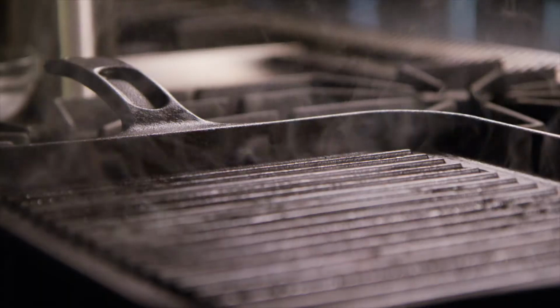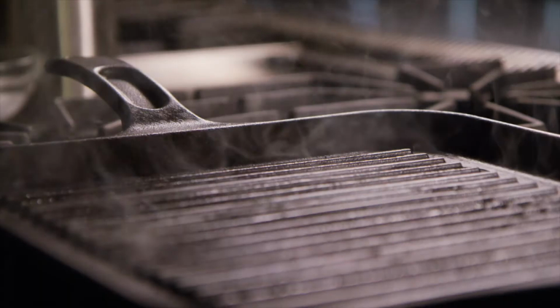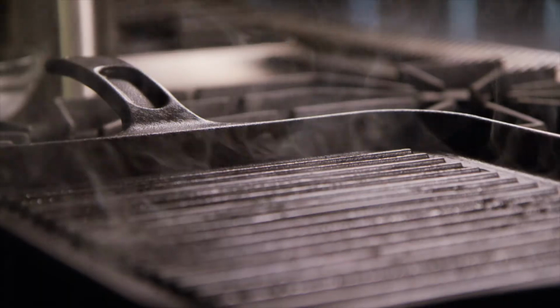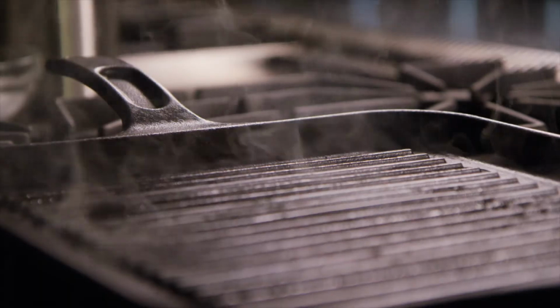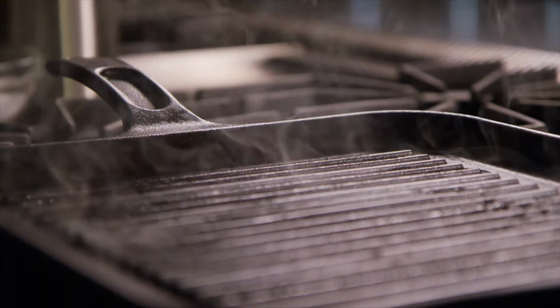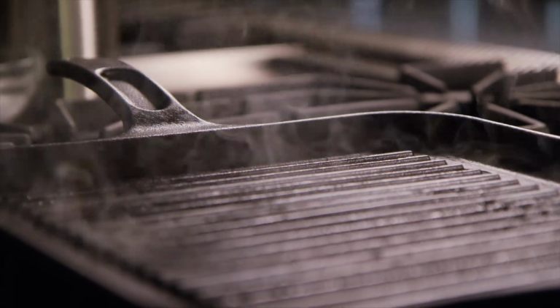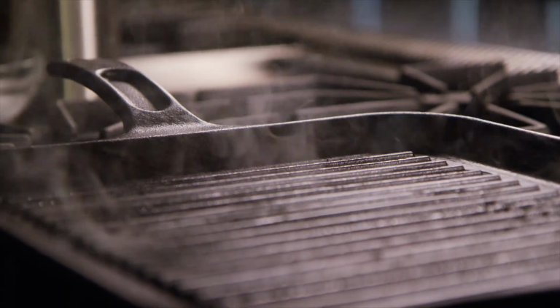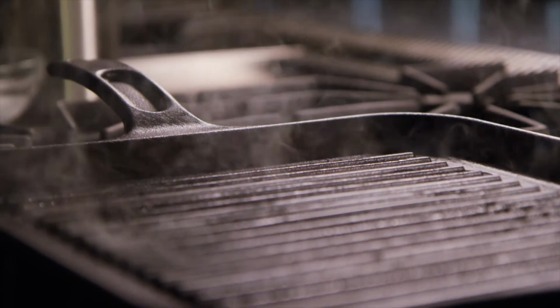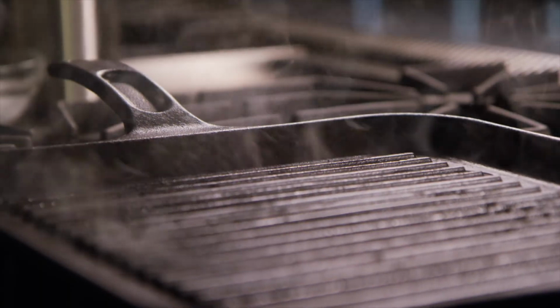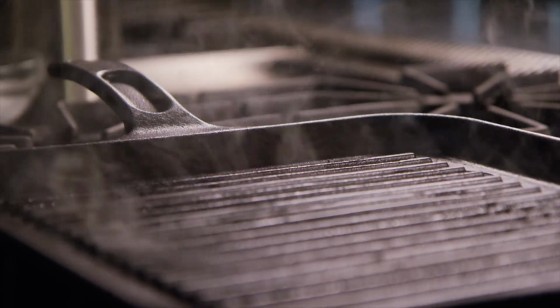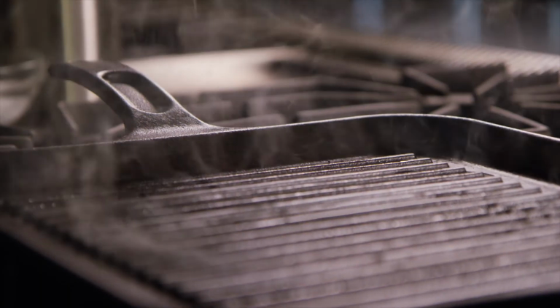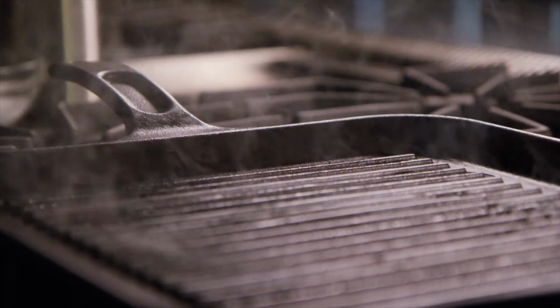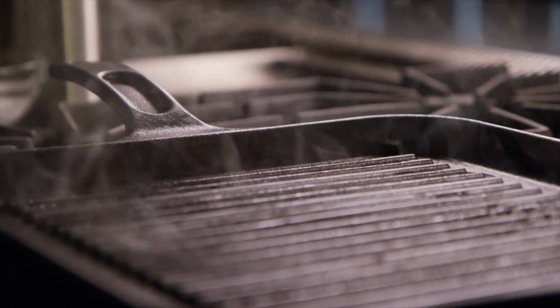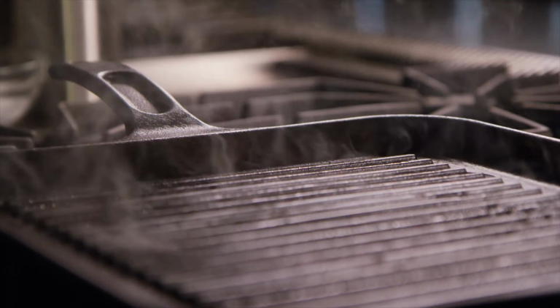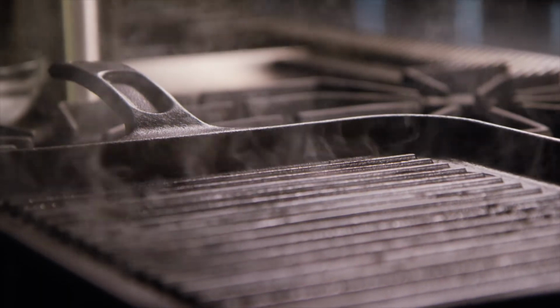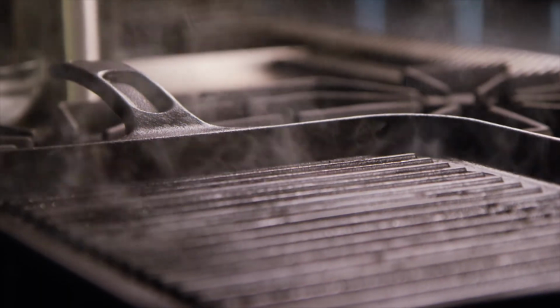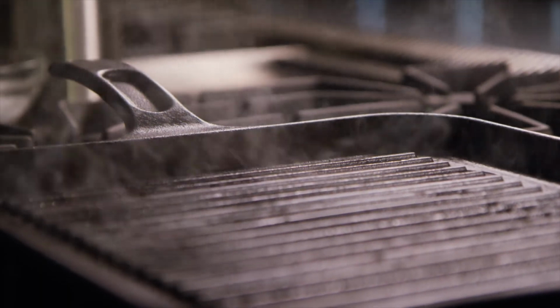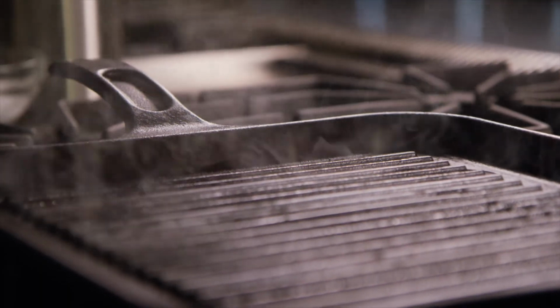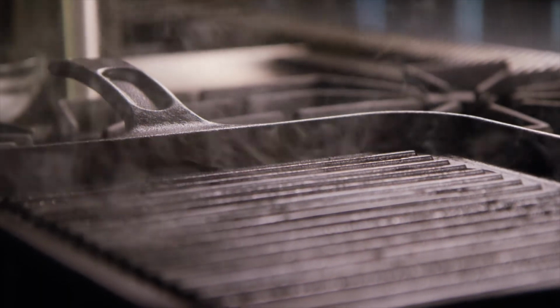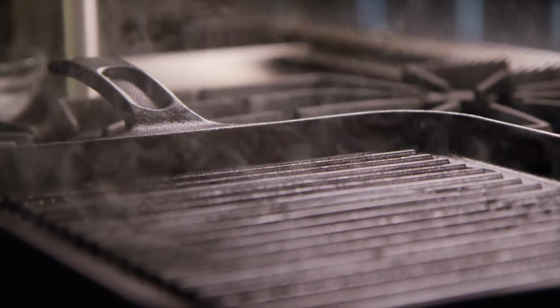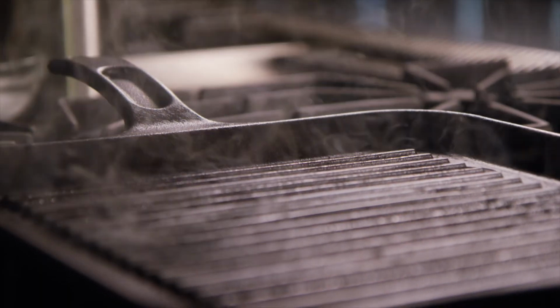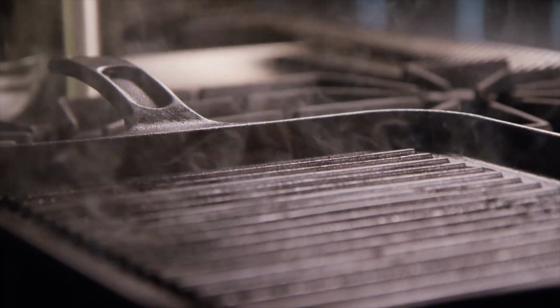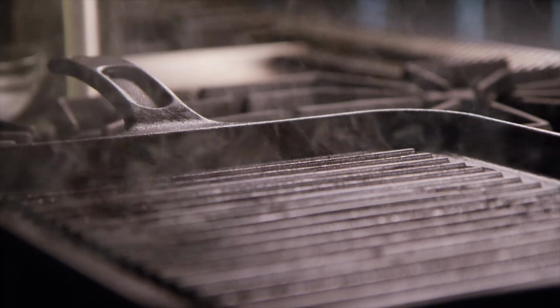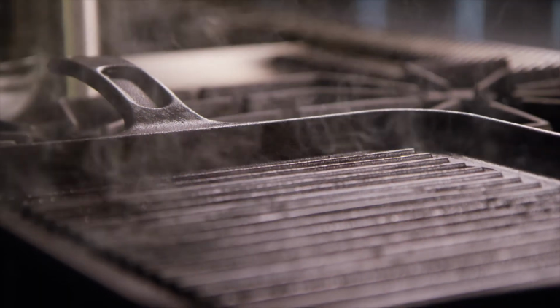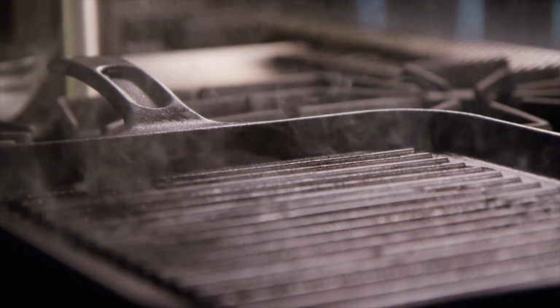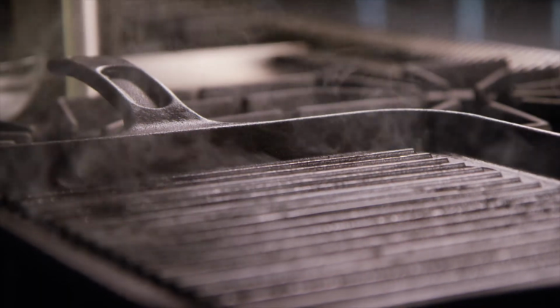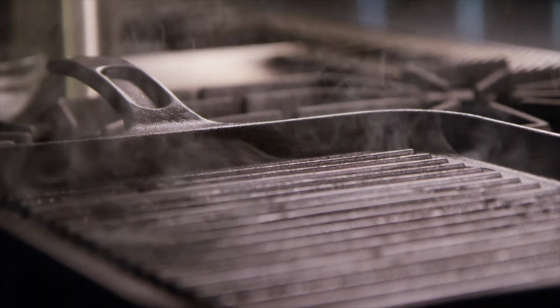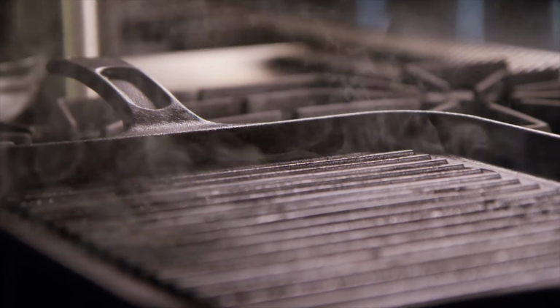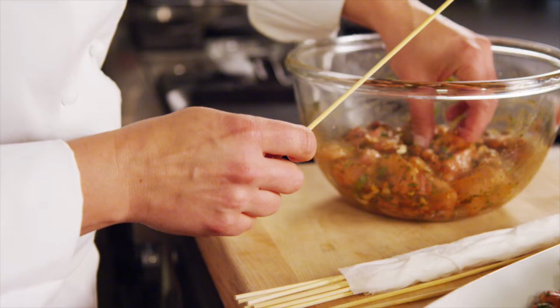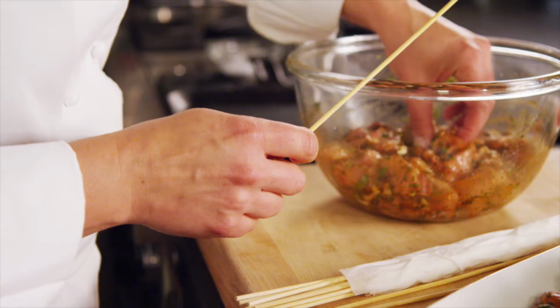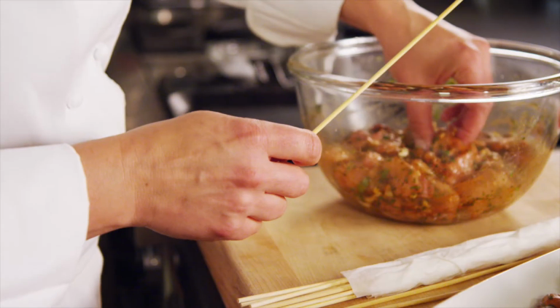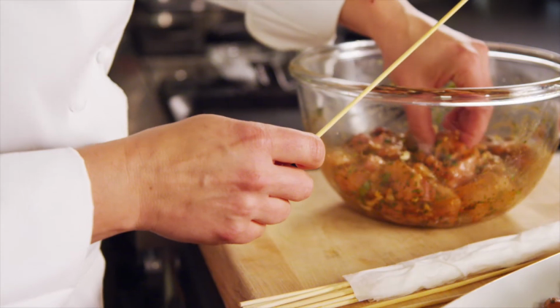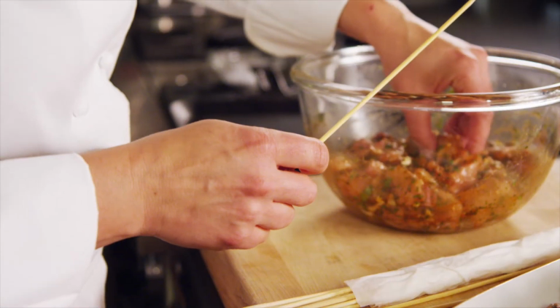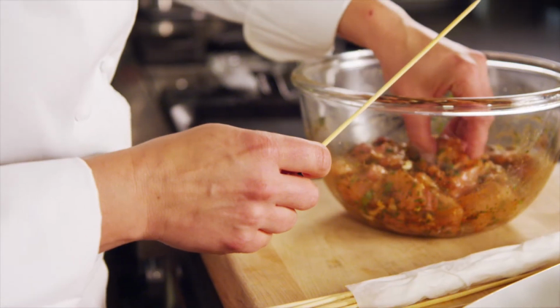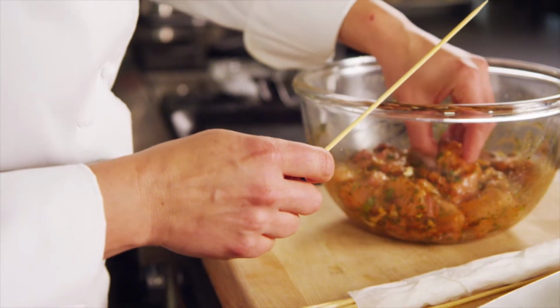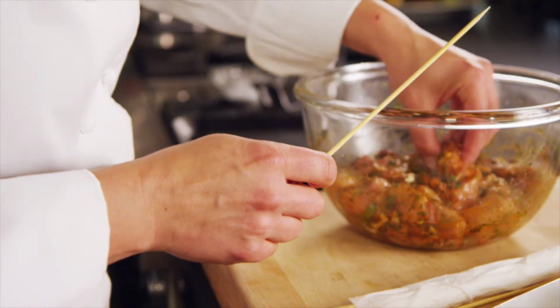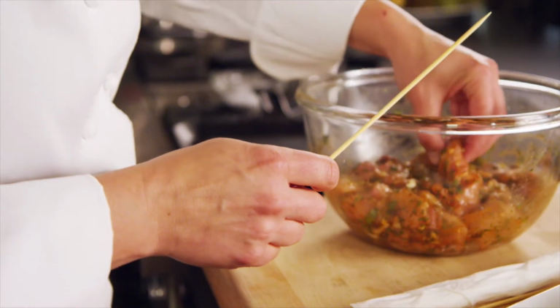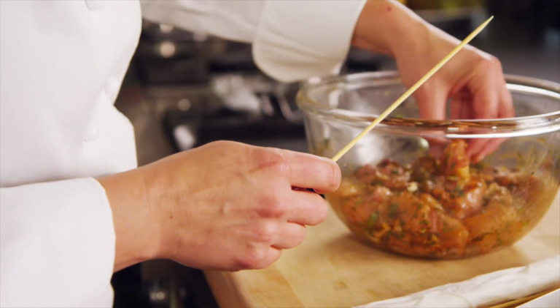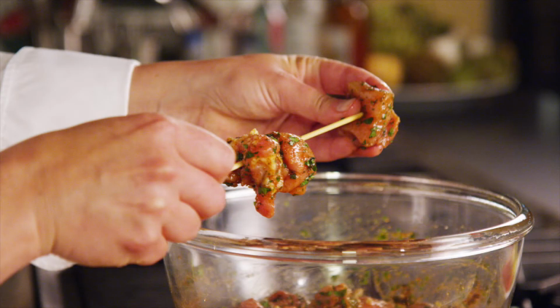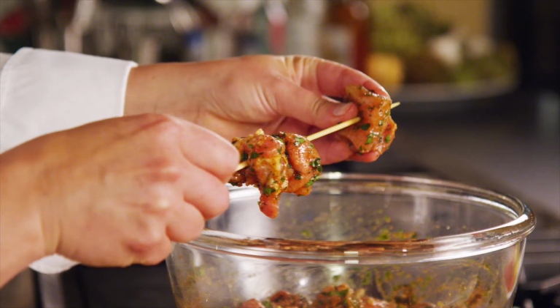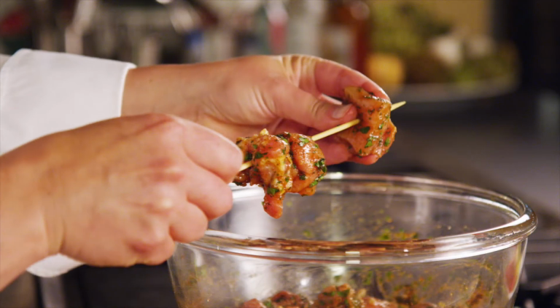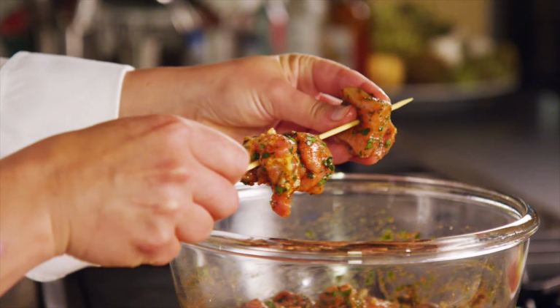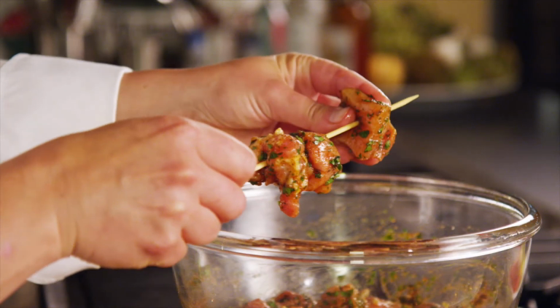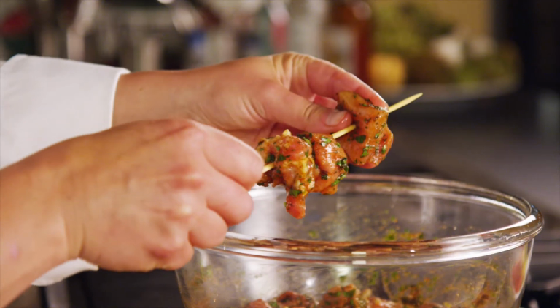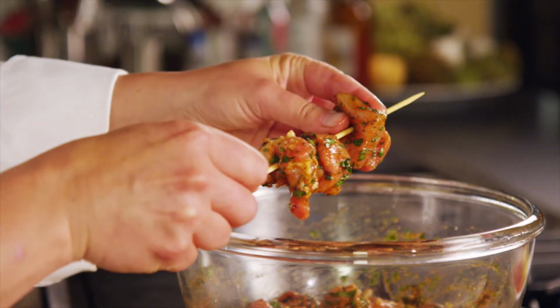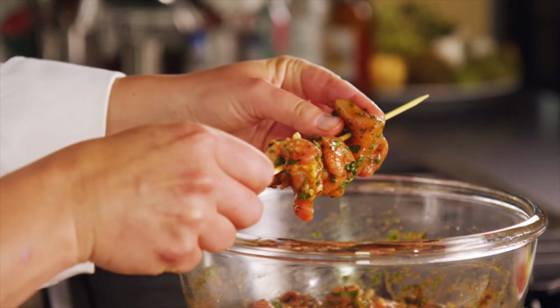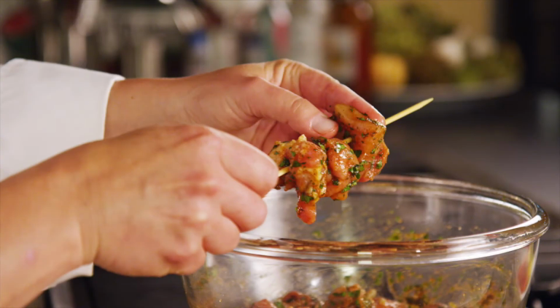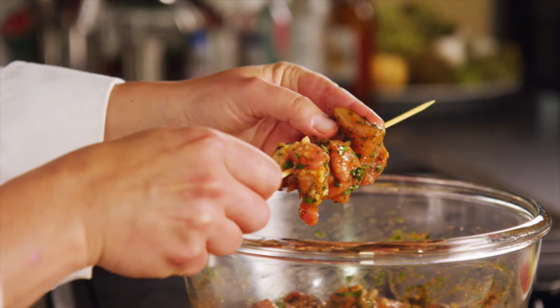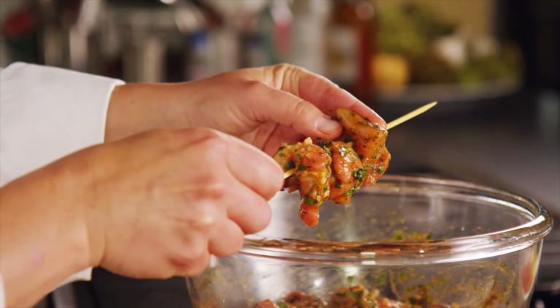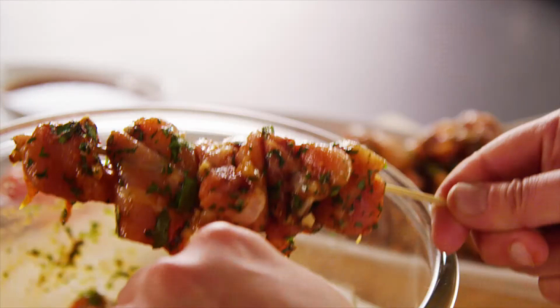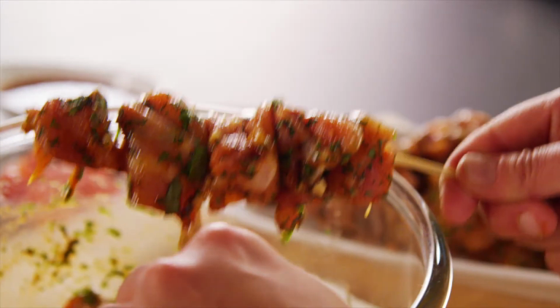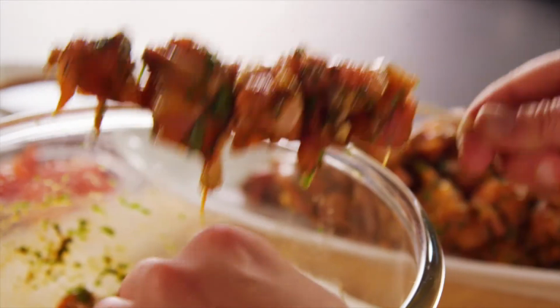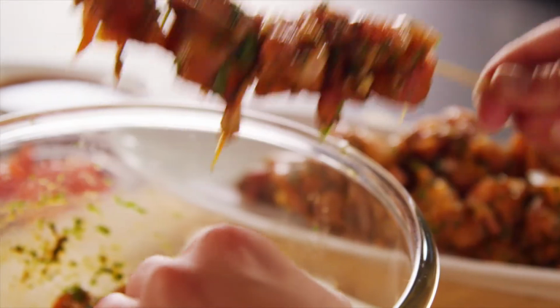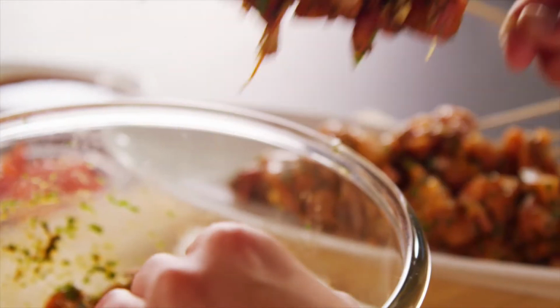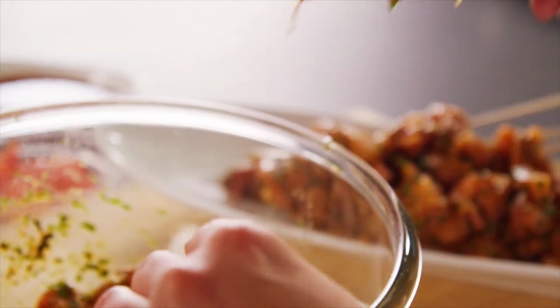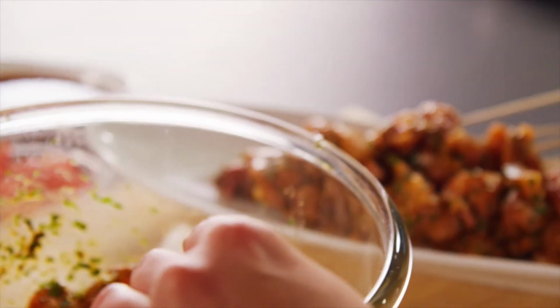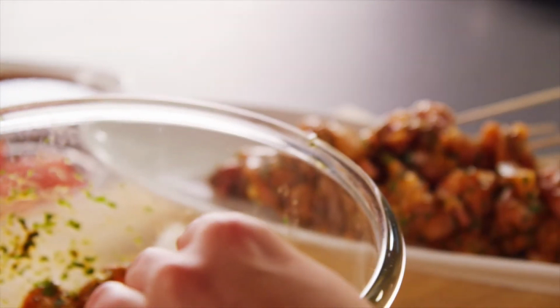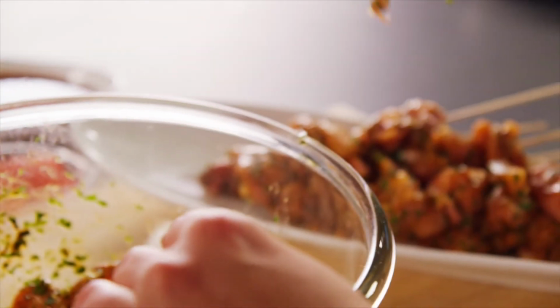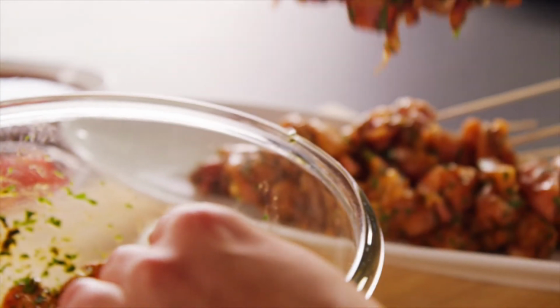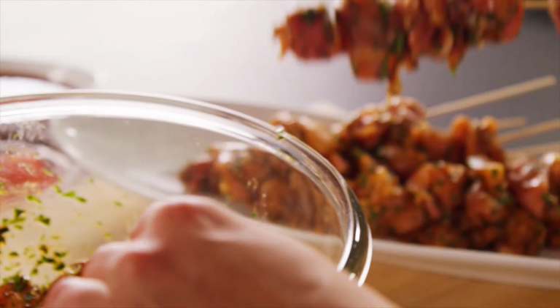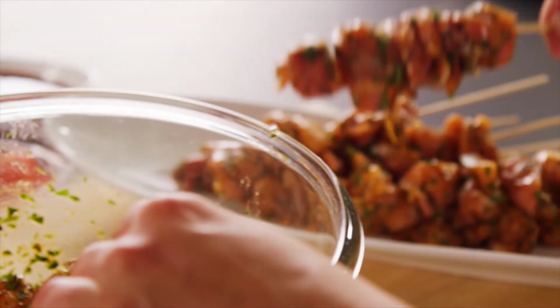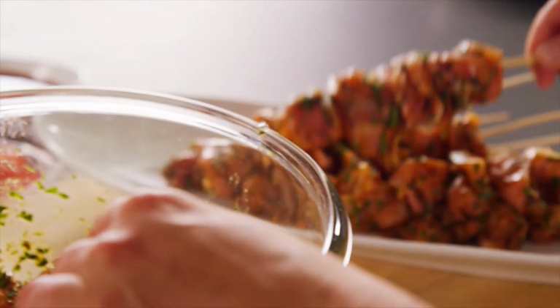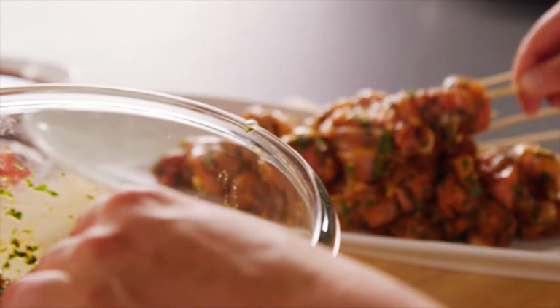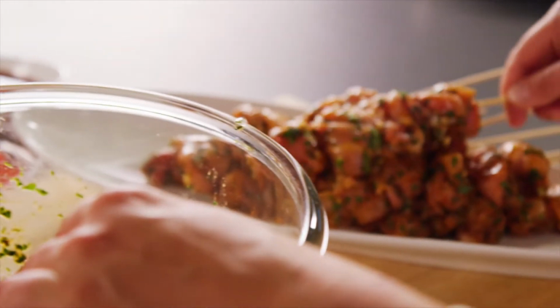Prepare your grill by heating it and brushing it with oil. Next, you want to thread the chicken onto skewers that have been soaked in warm water.